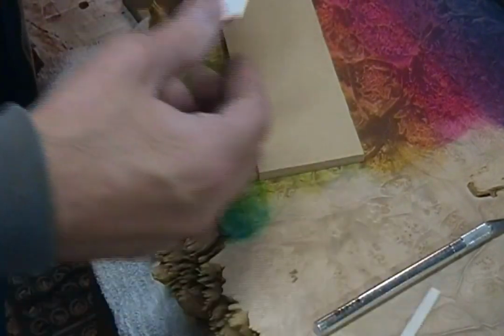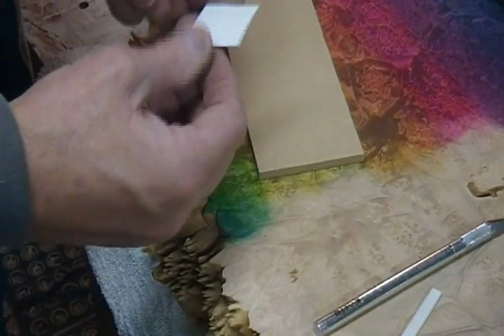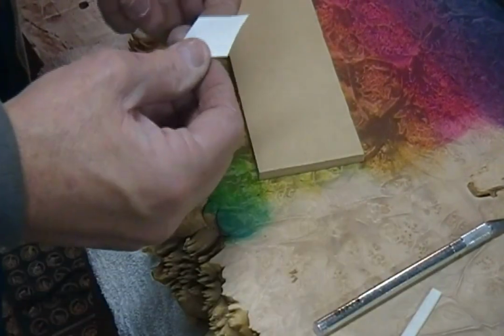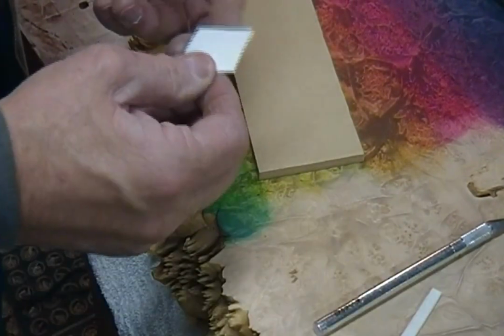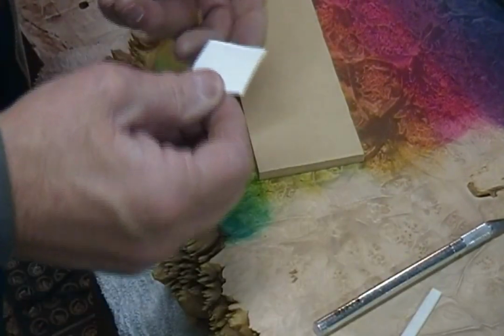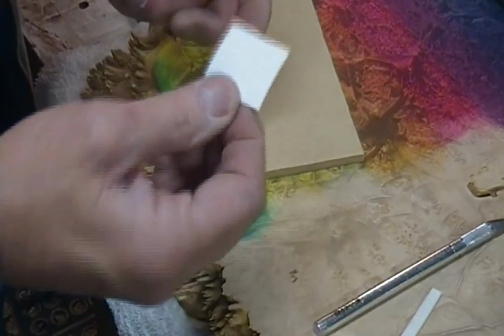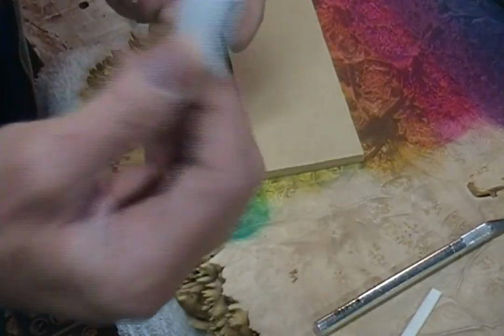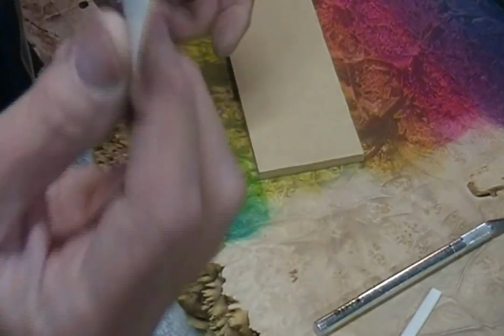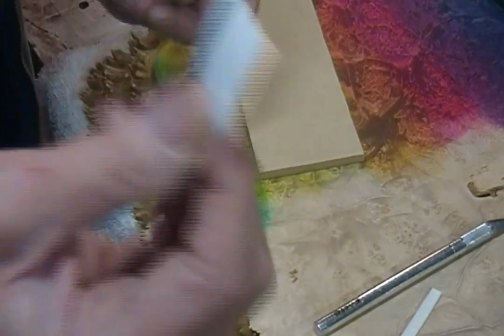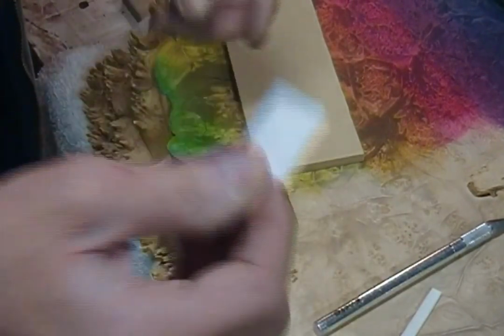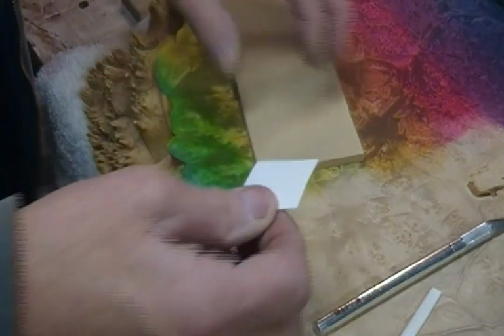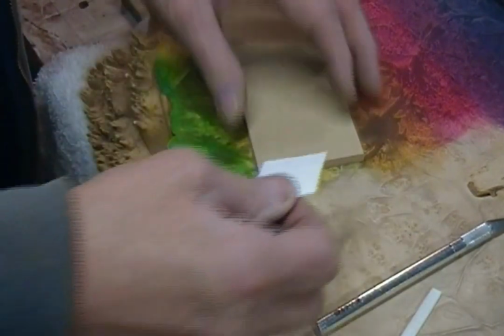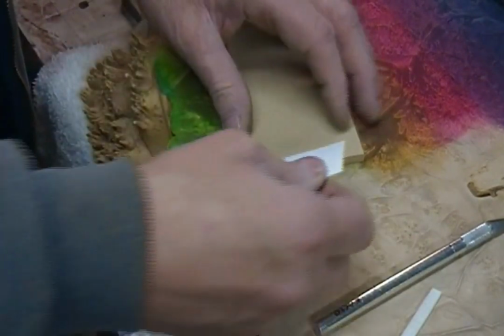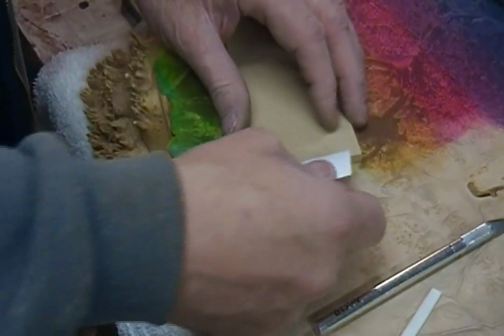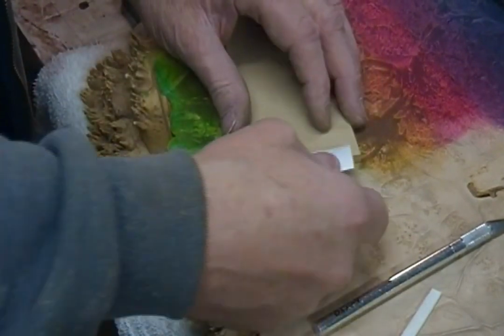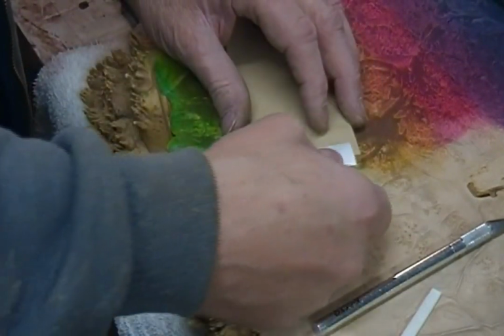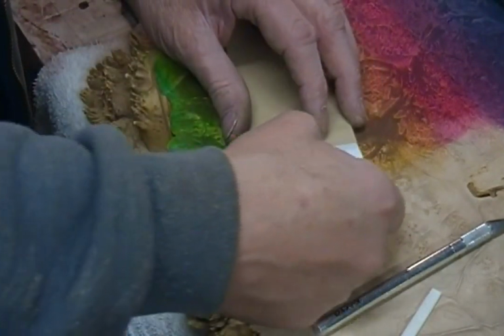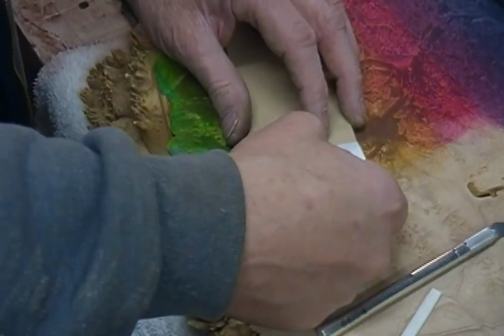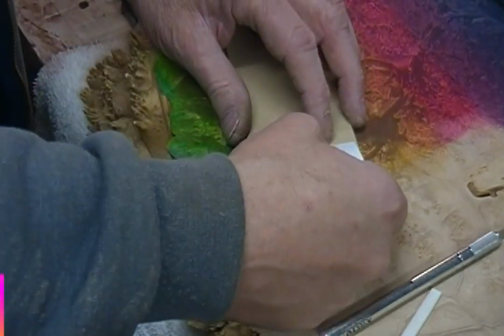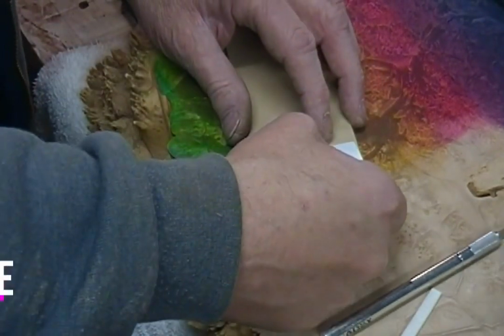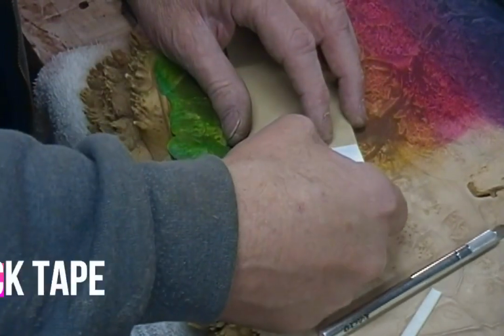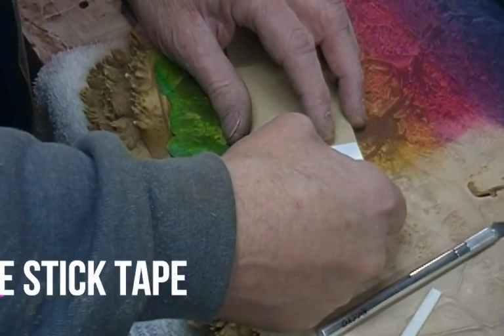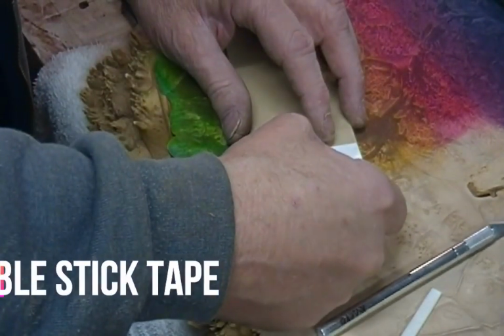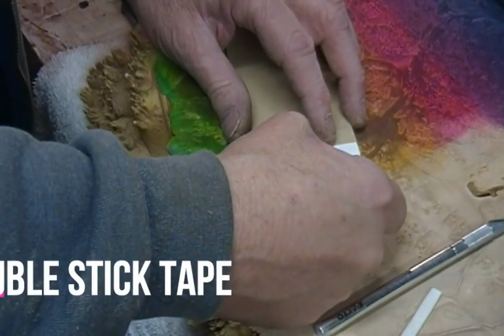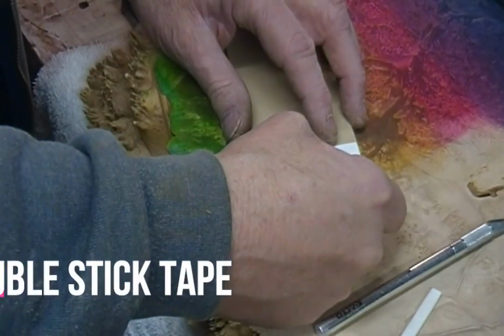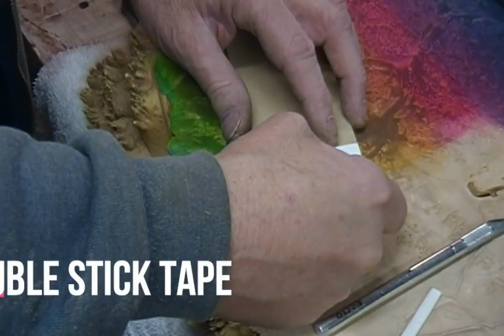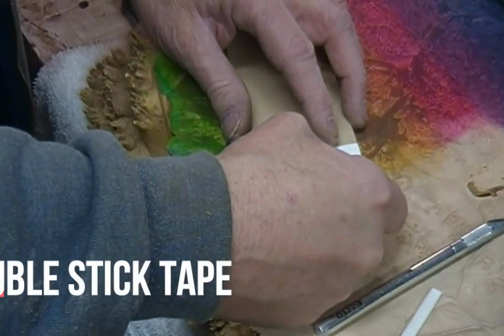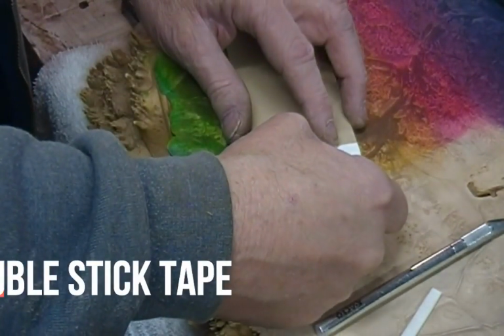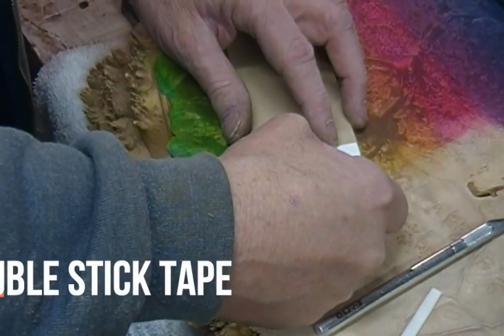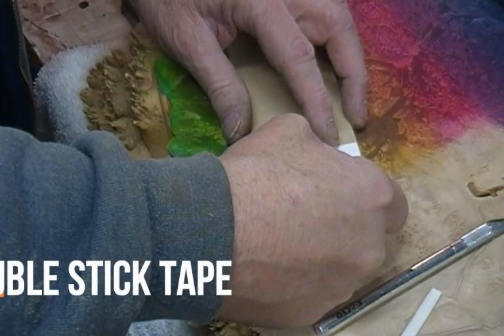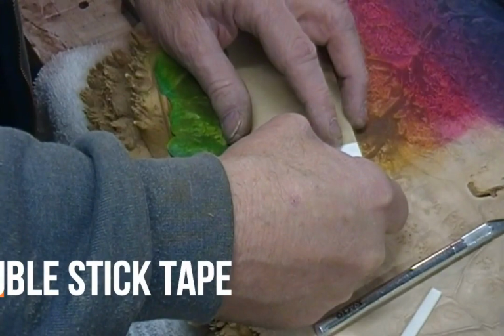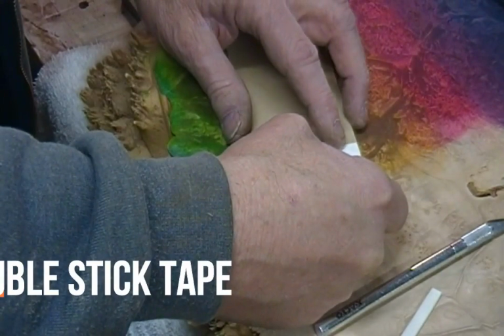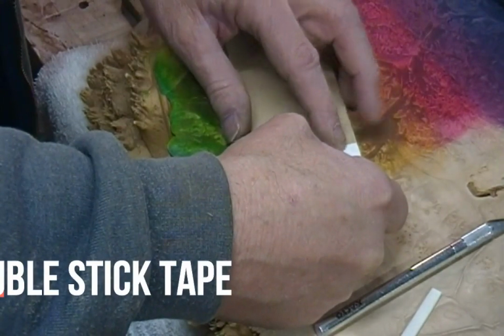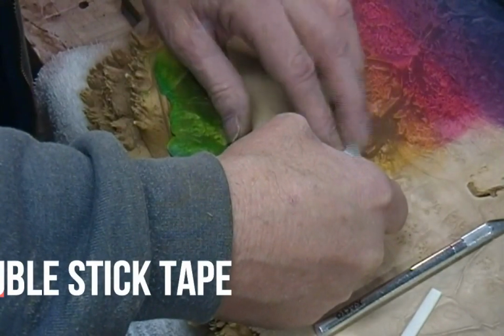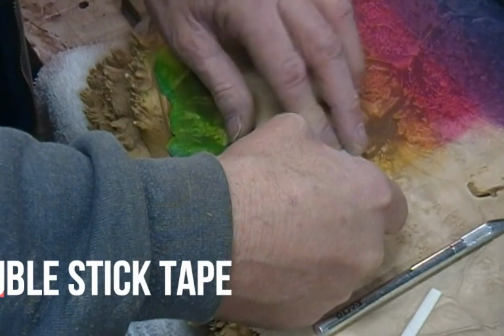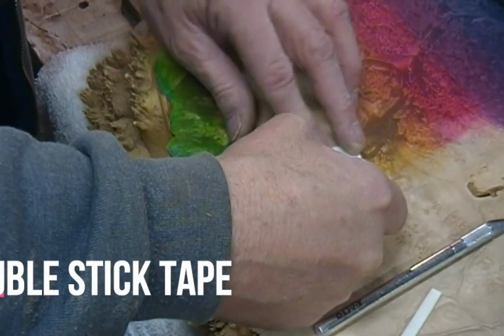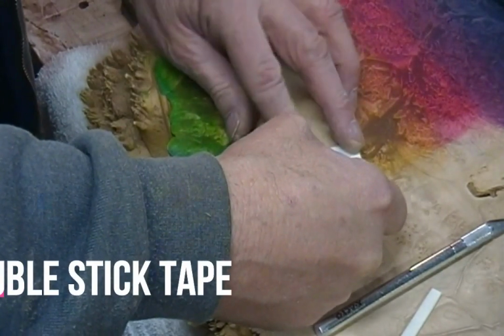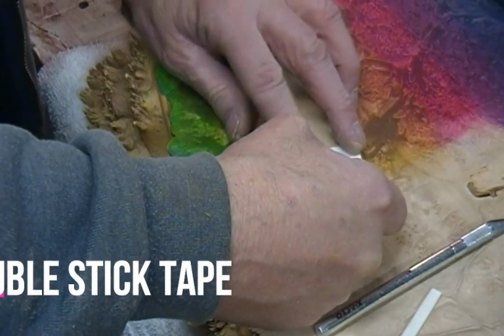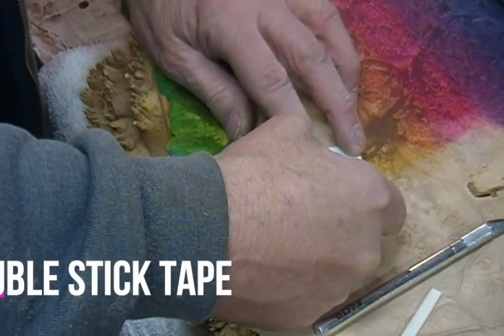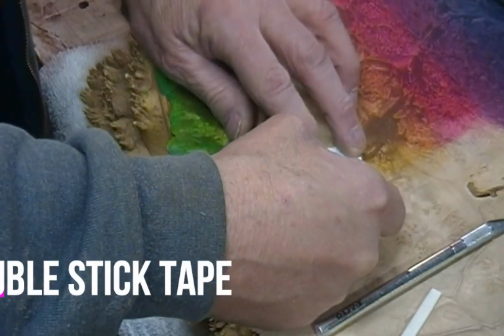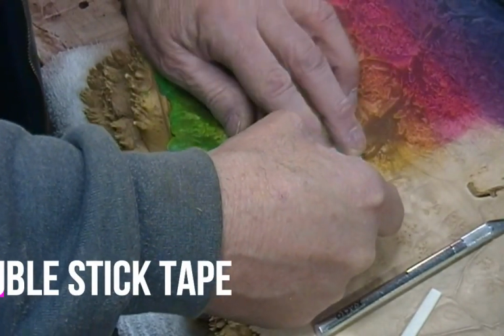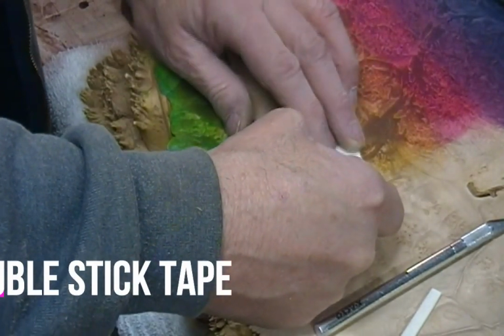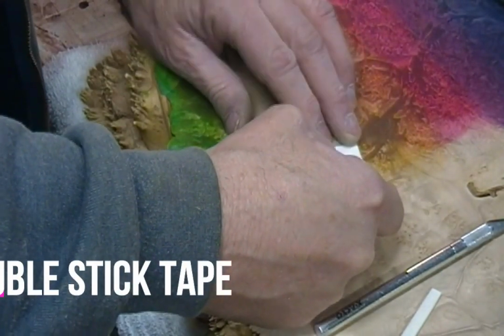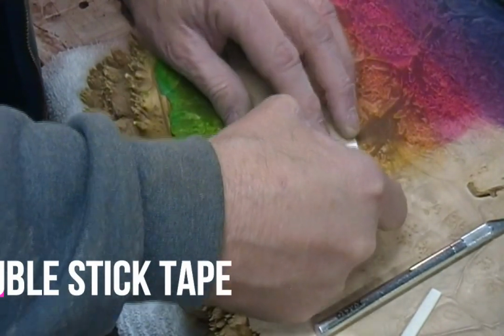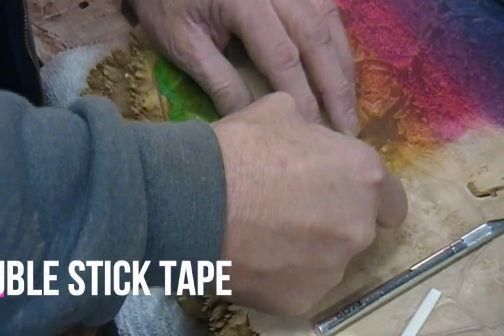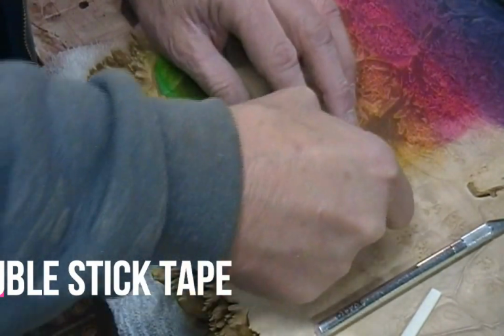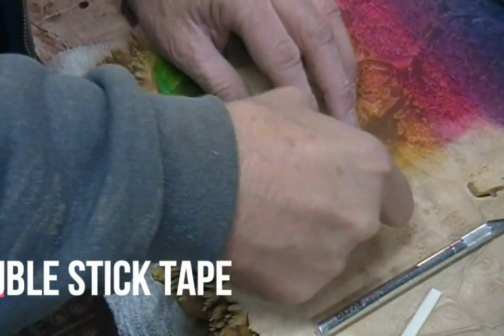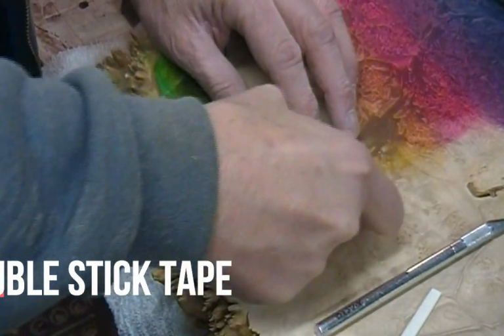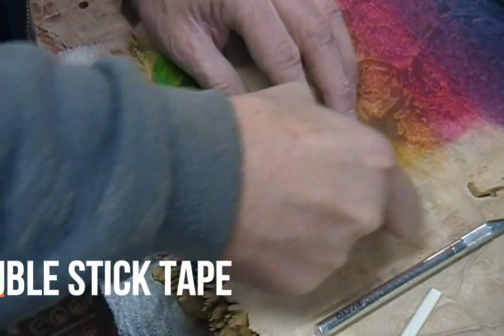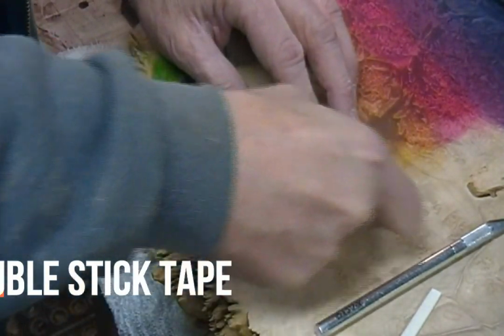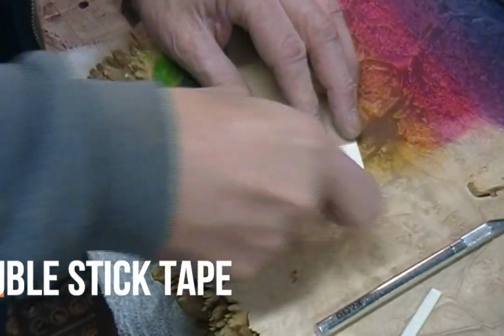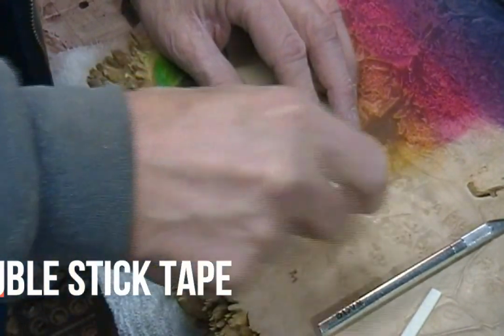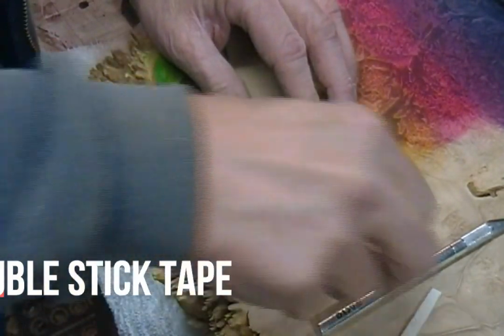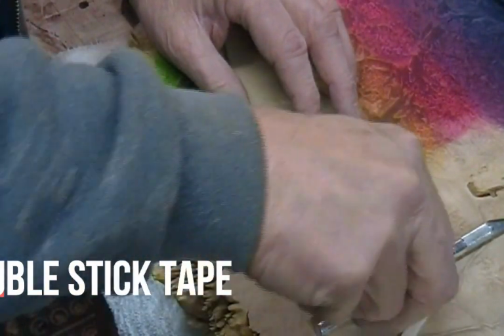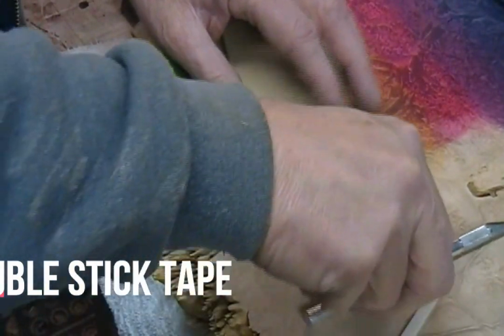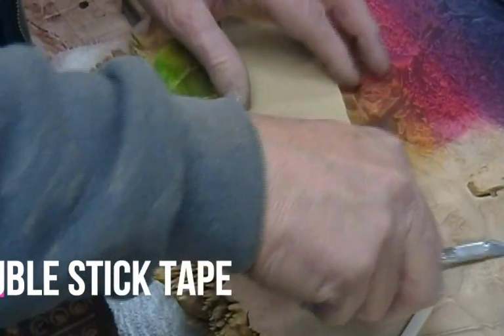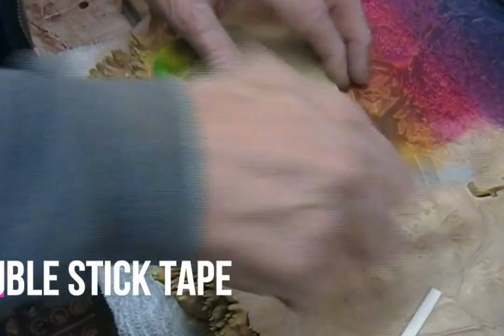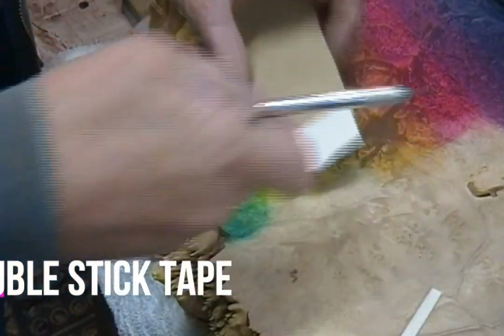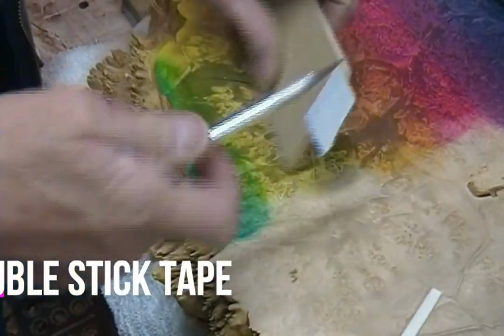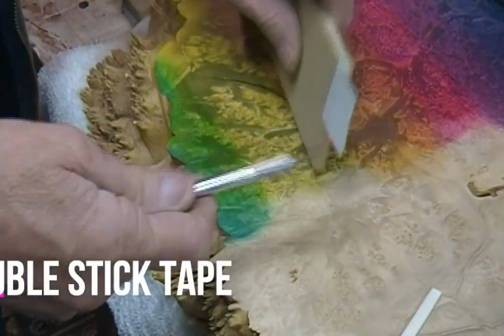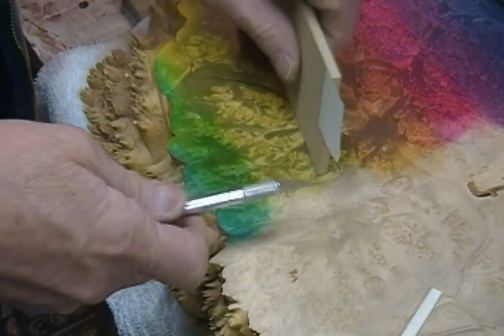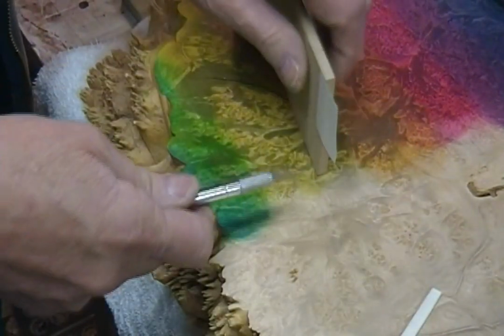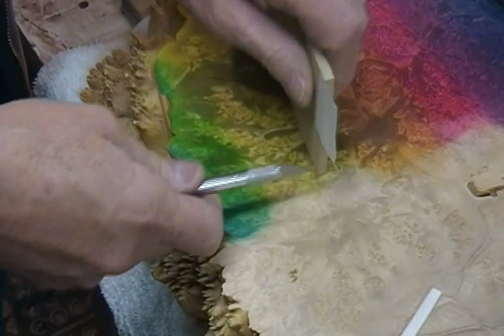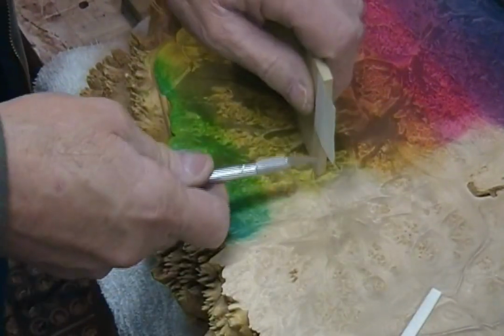I've just got a piece of two-way tape. I'm just going to stick it on the edge of this piece of melamine.